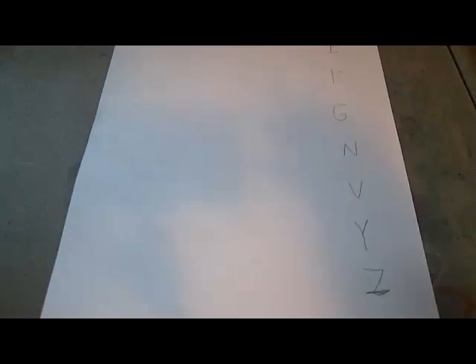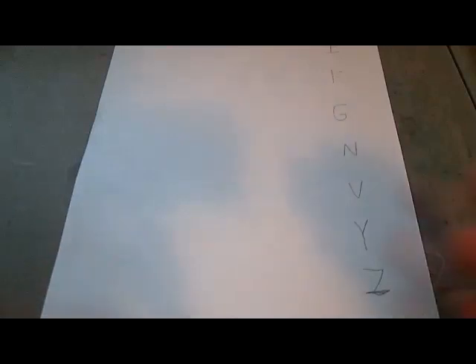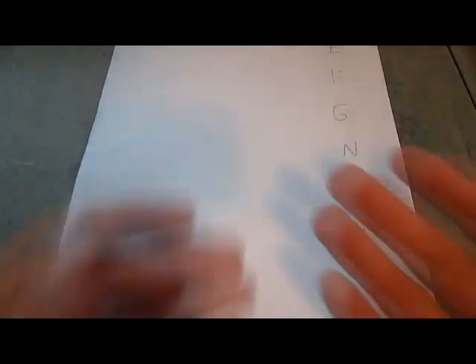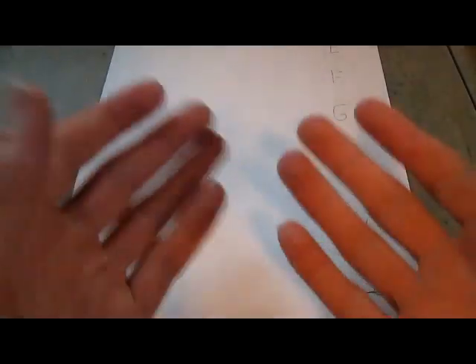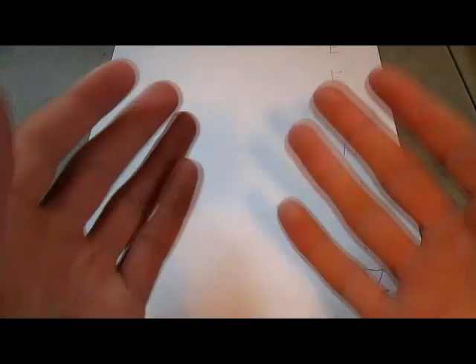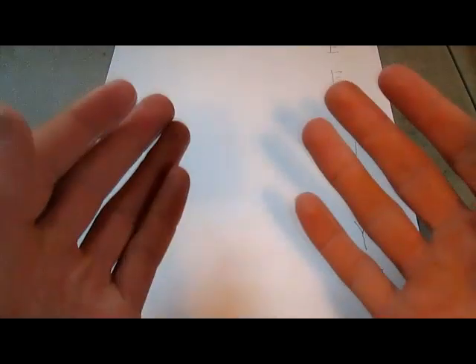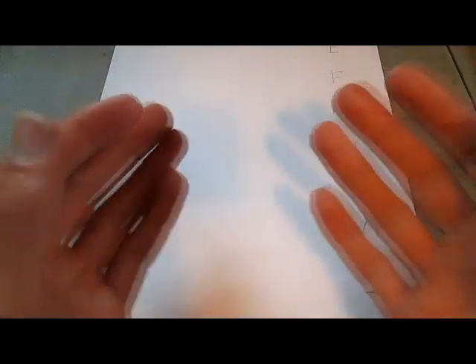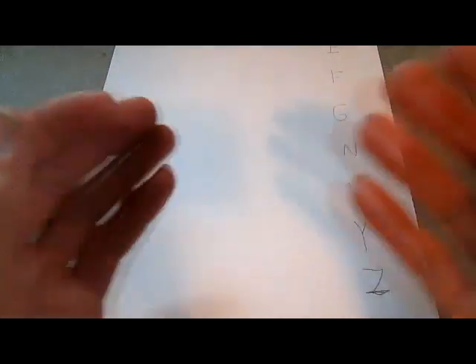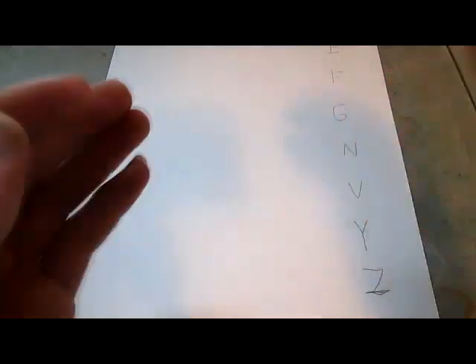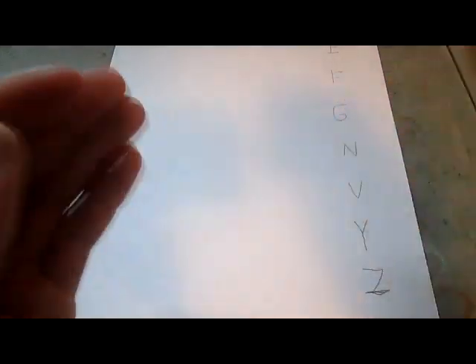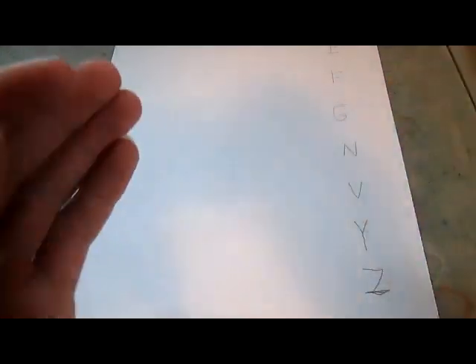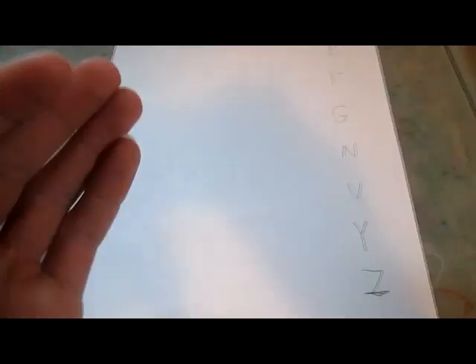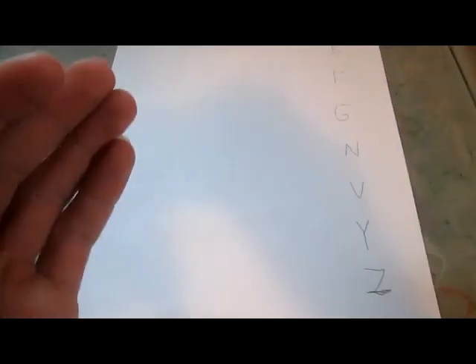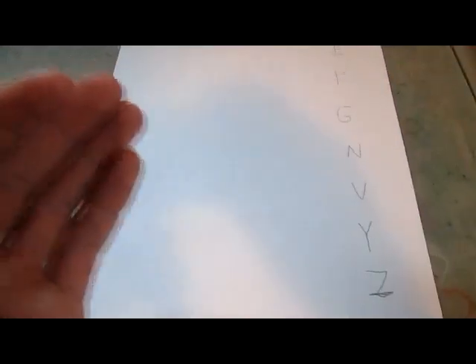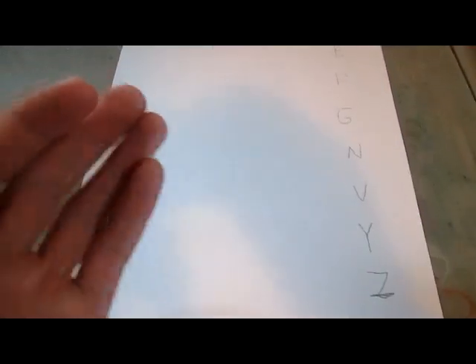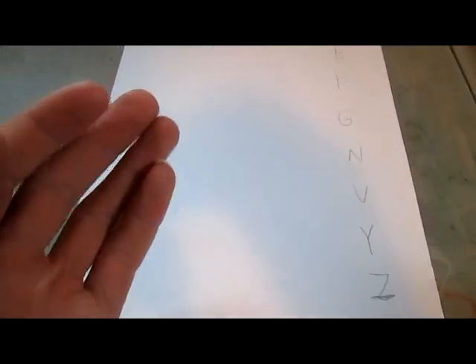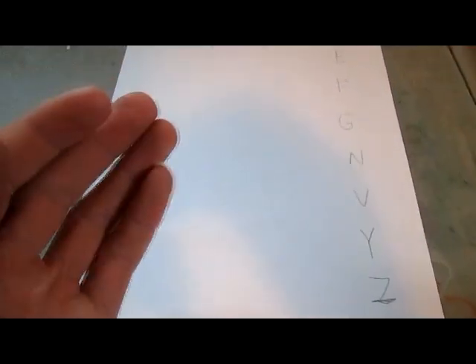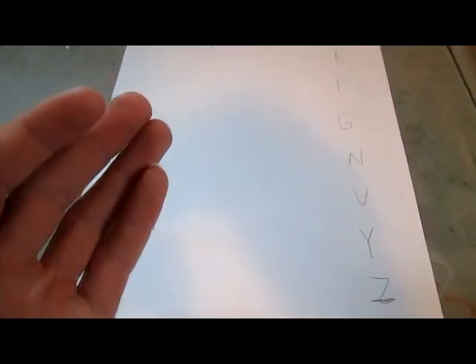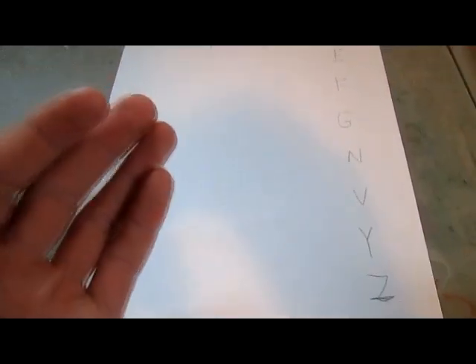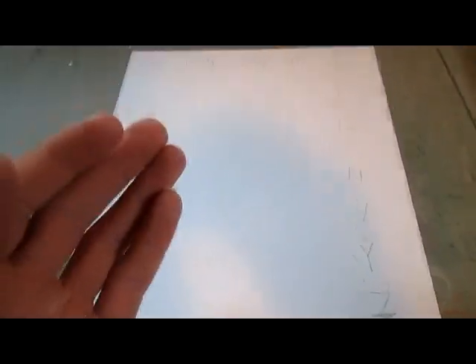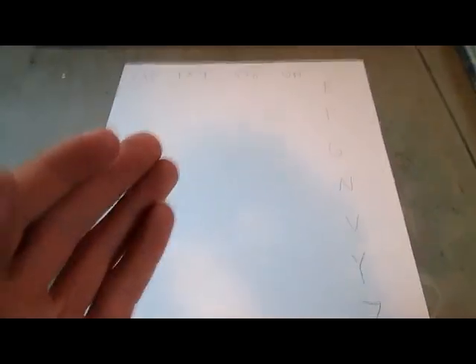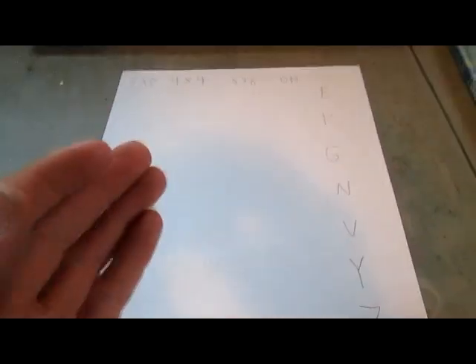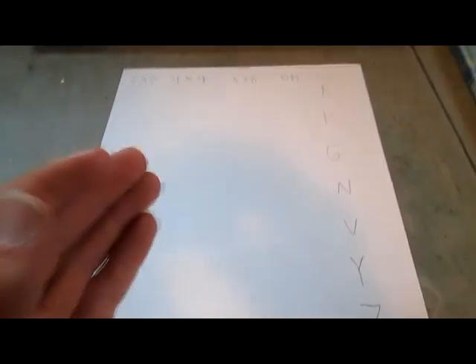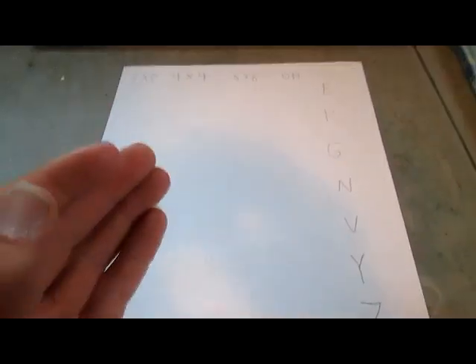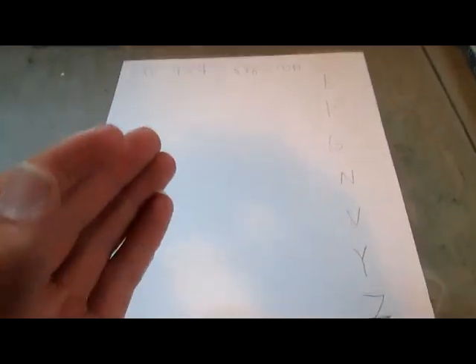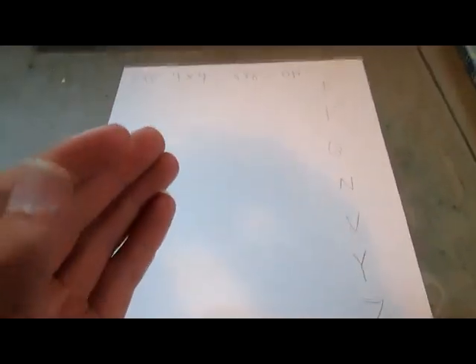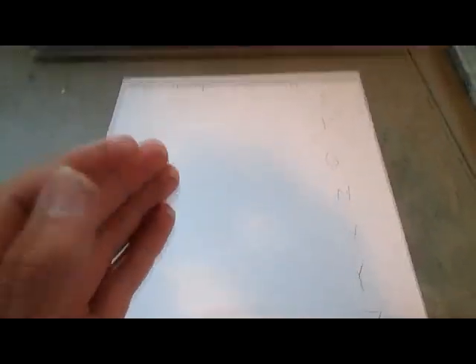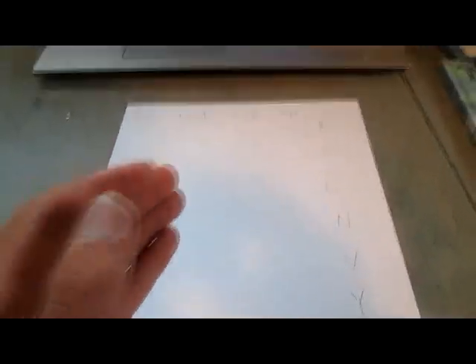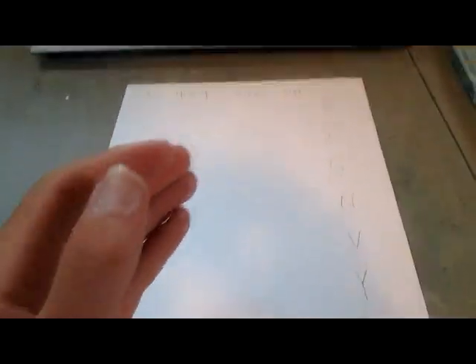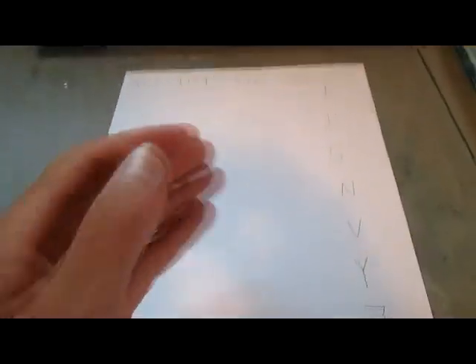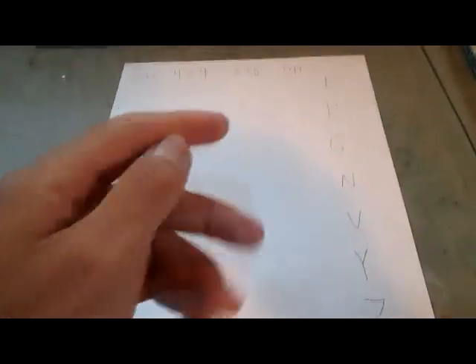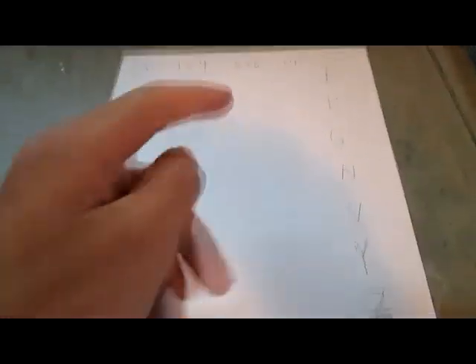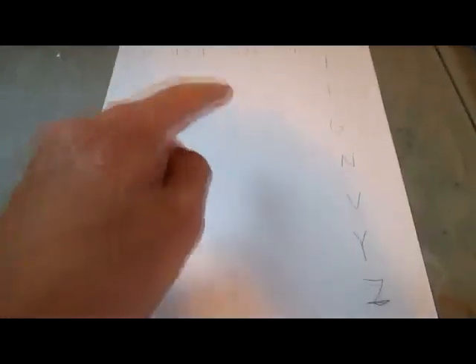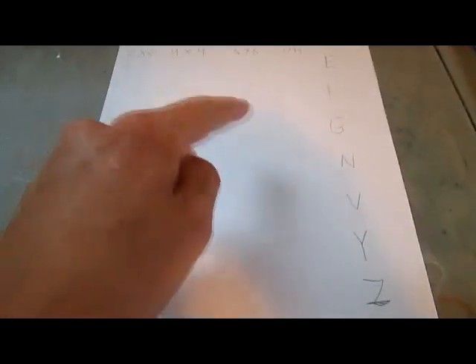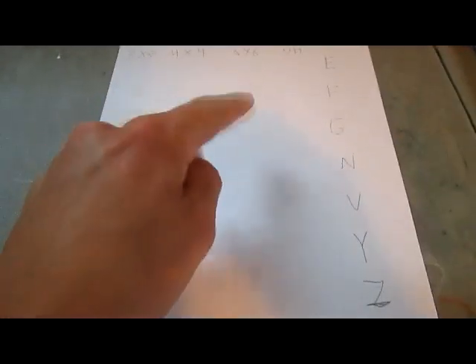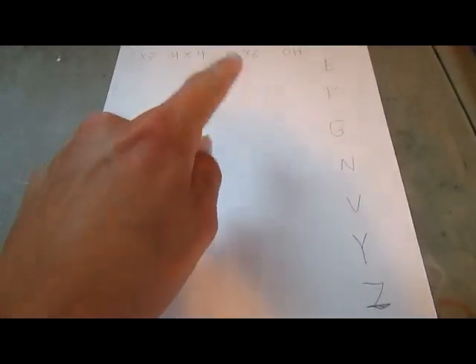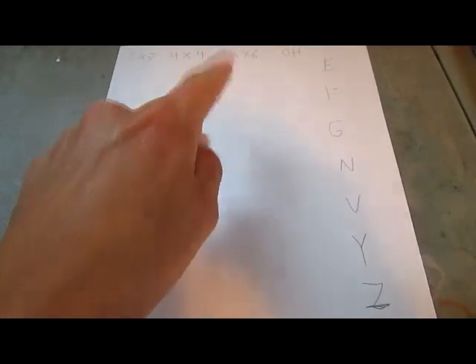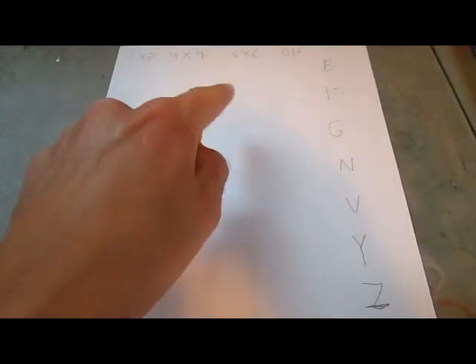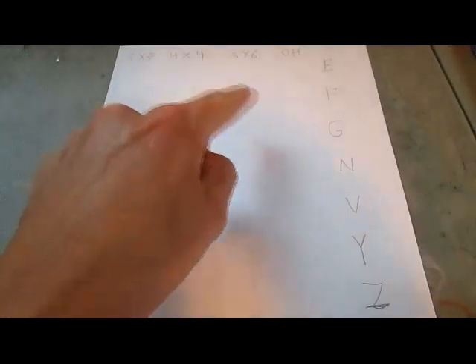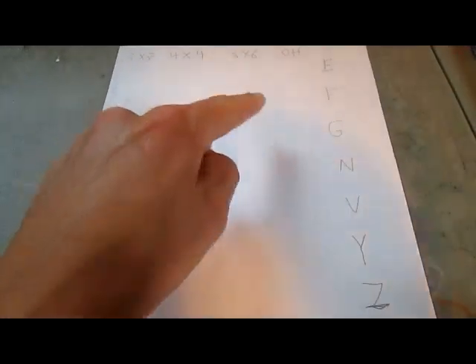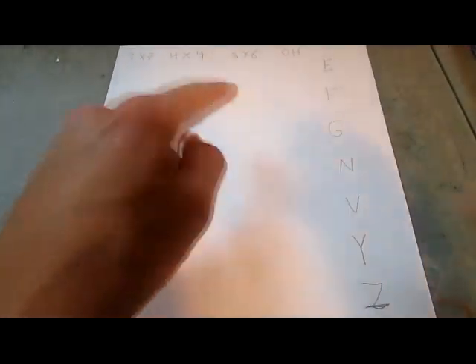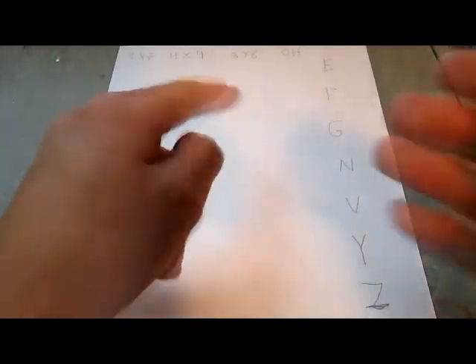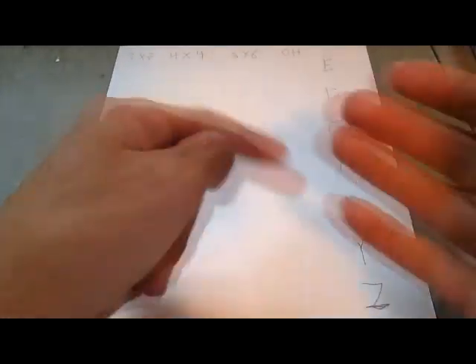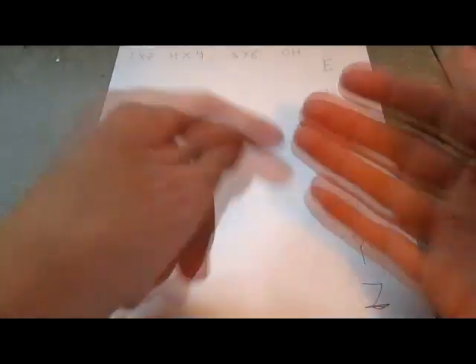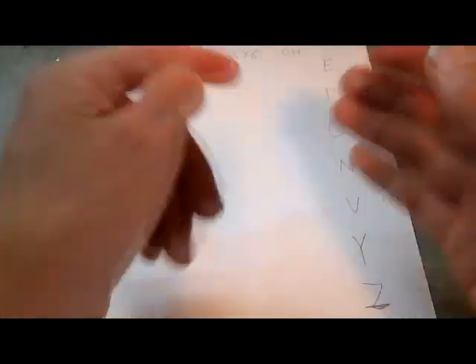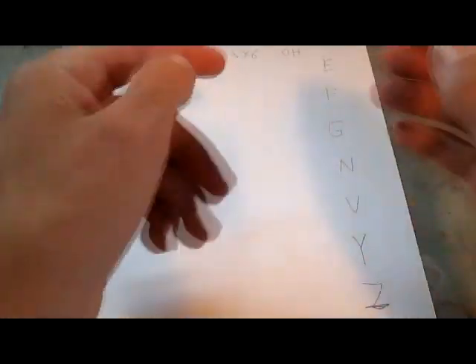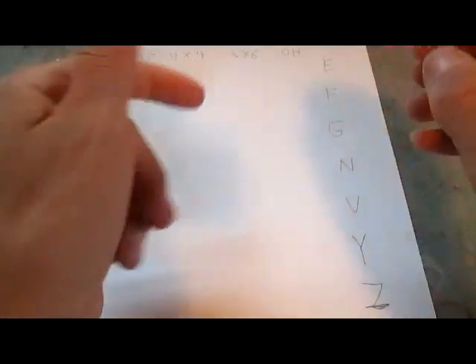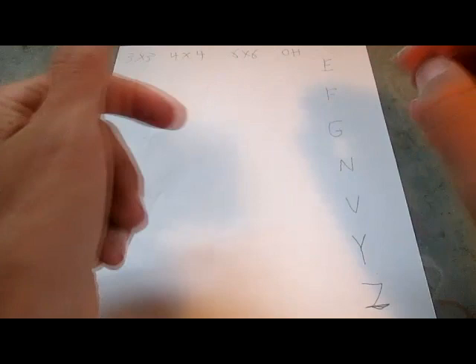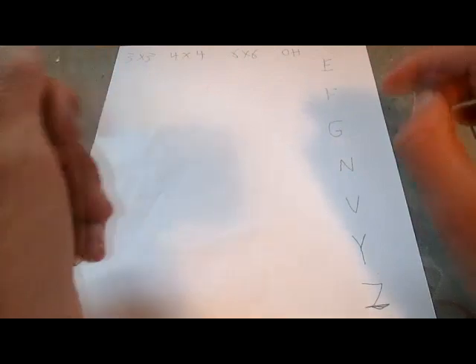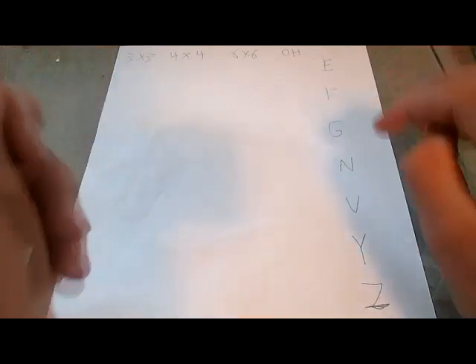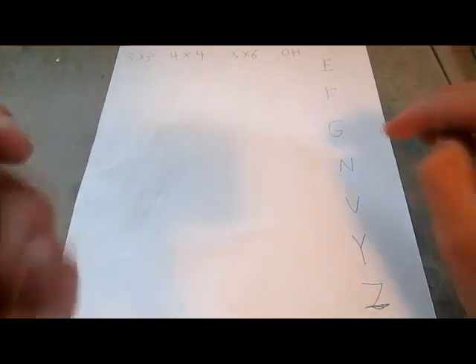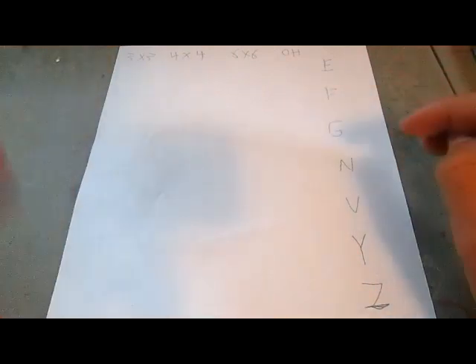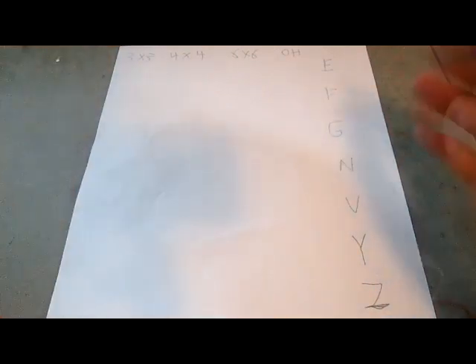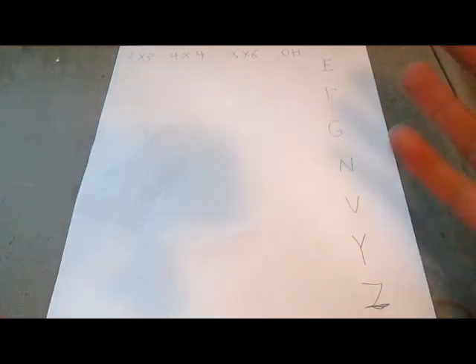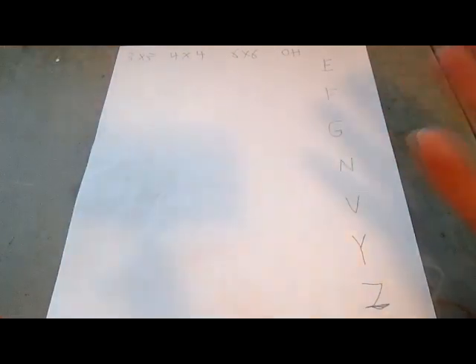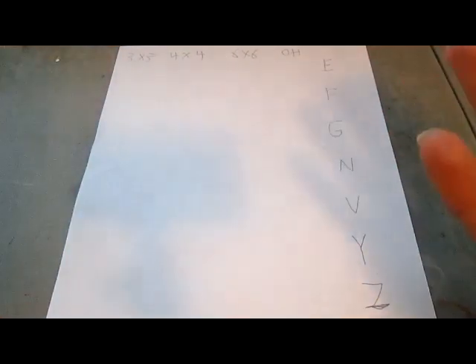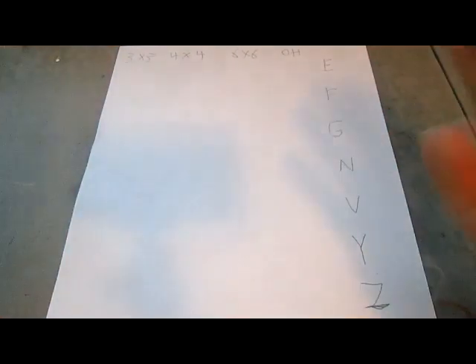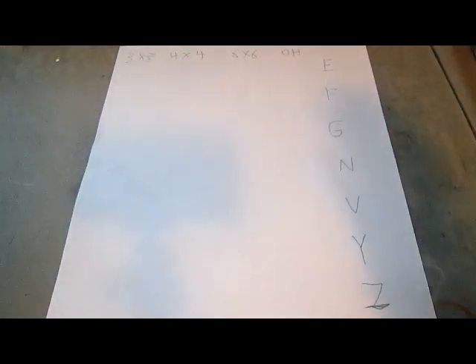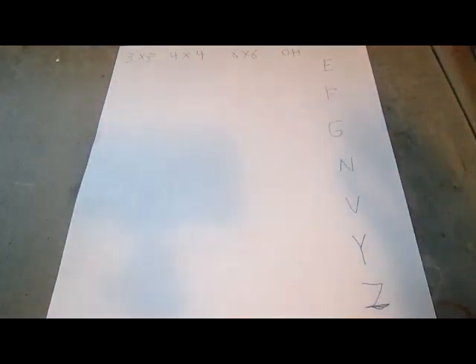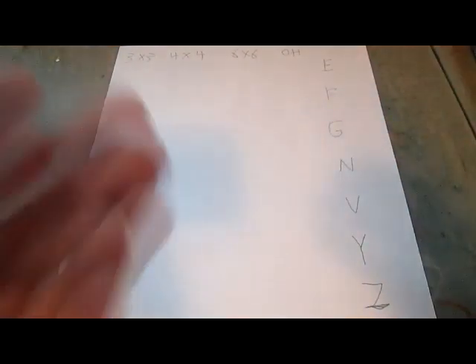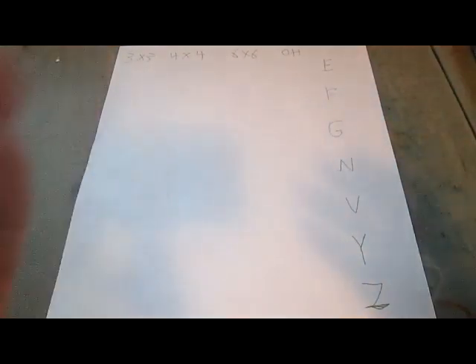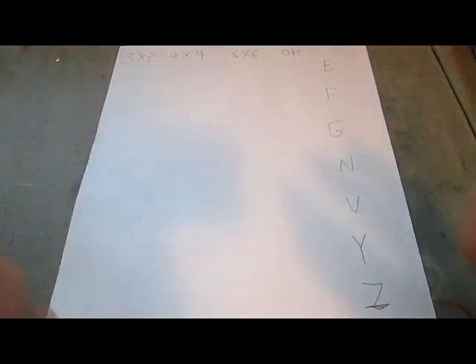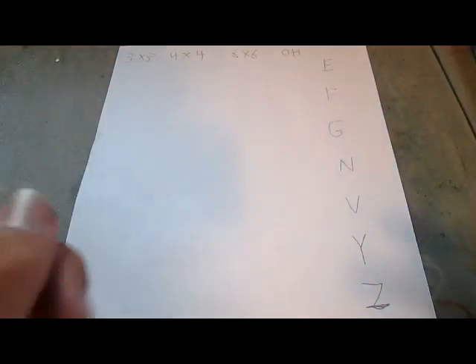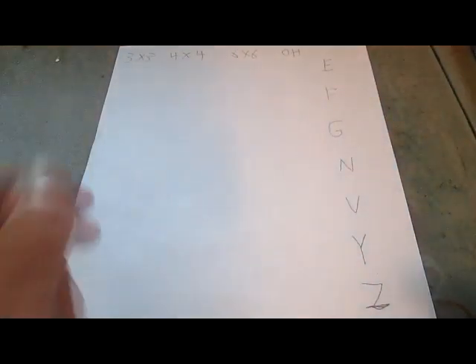Hello everyone, welcome to my channel, and today I'm going to see what the worst PLL algorithm is.